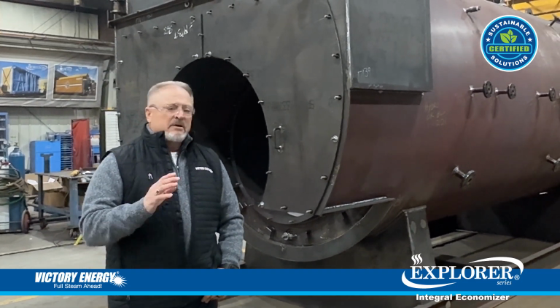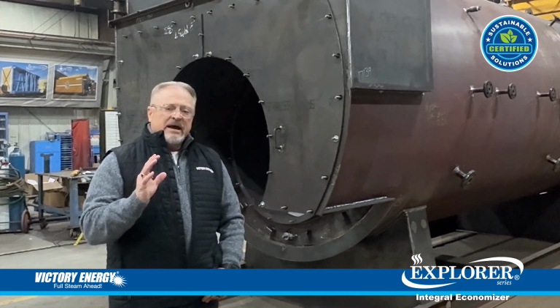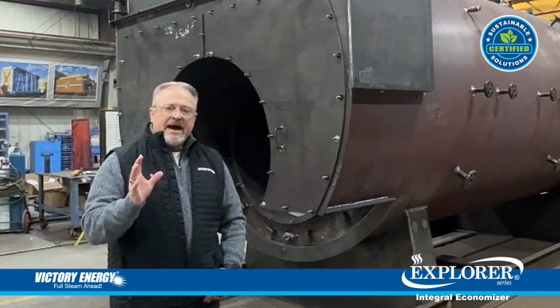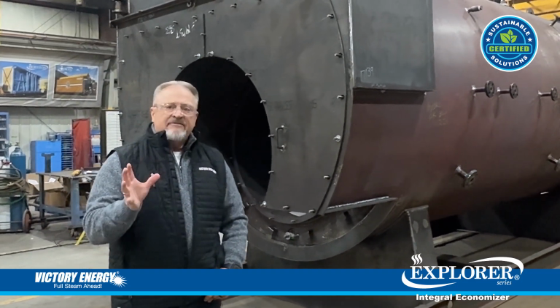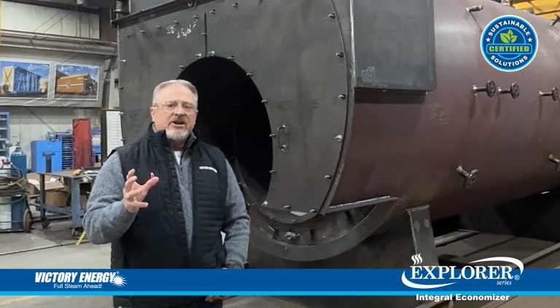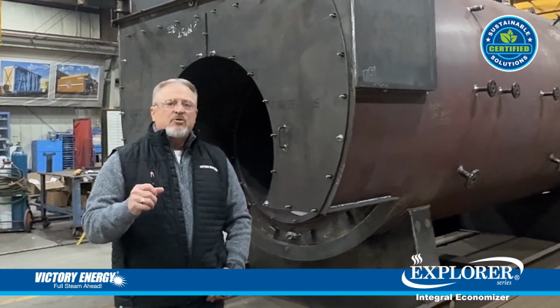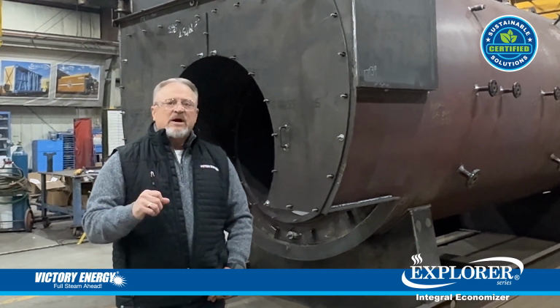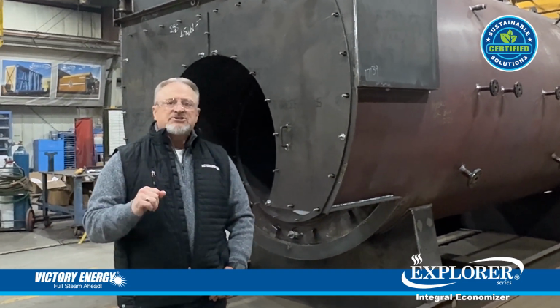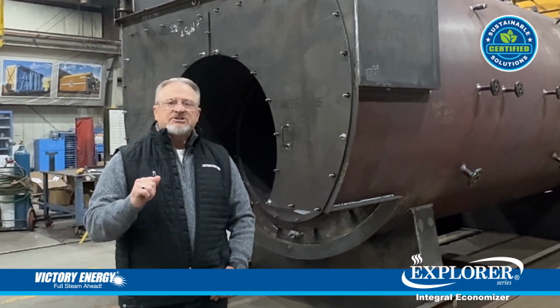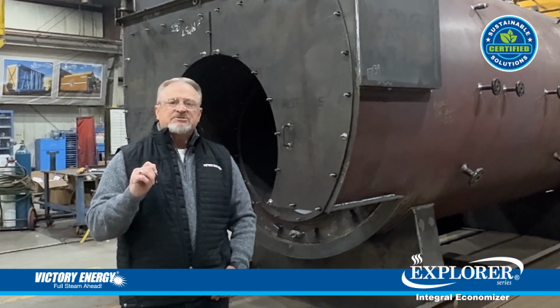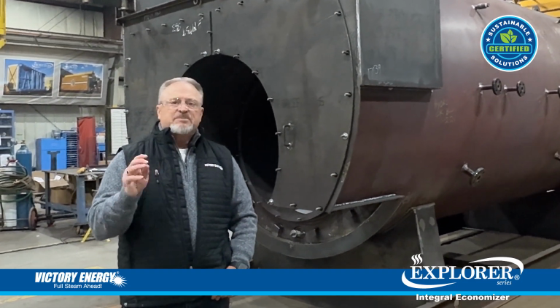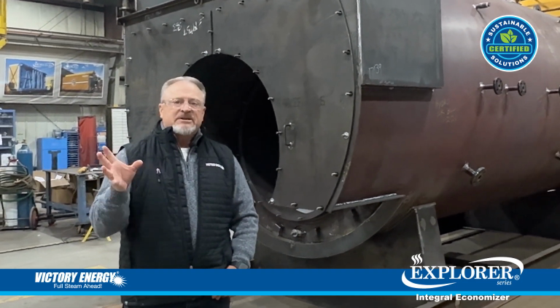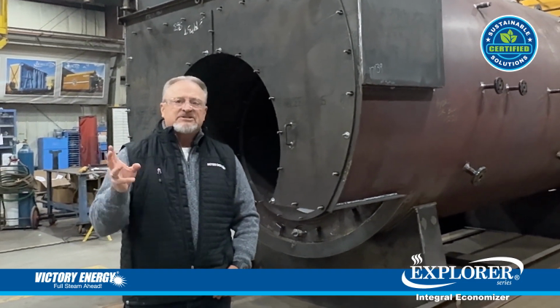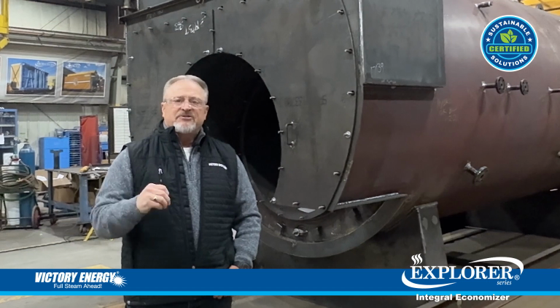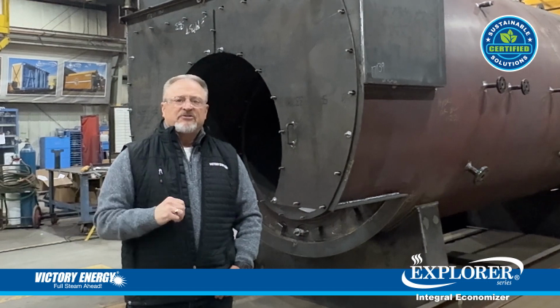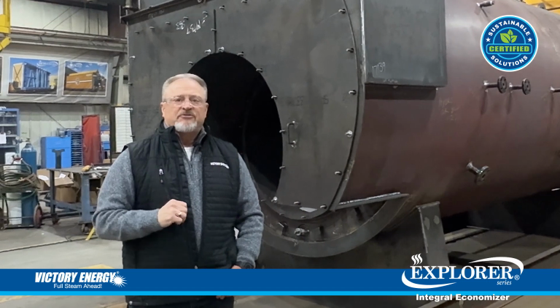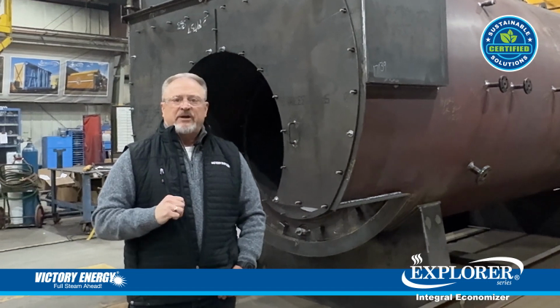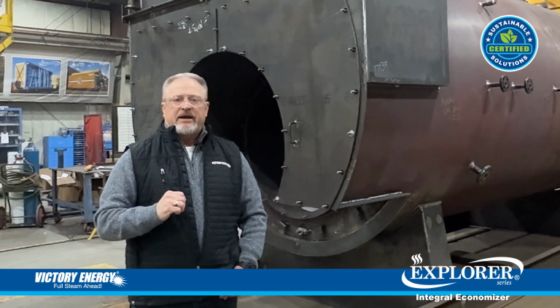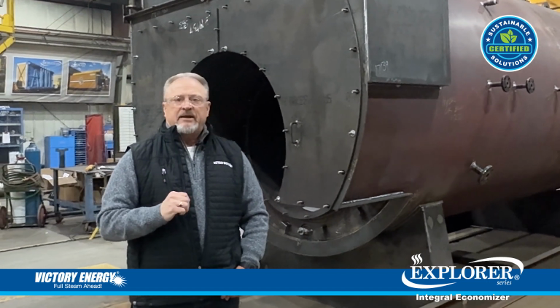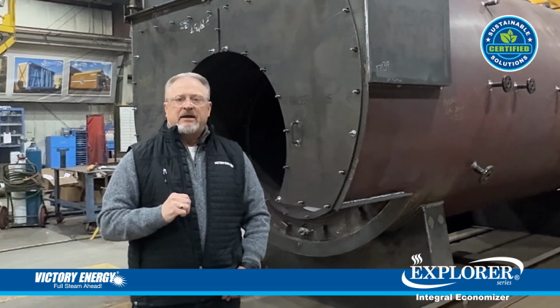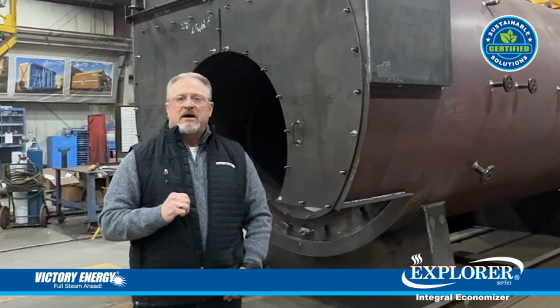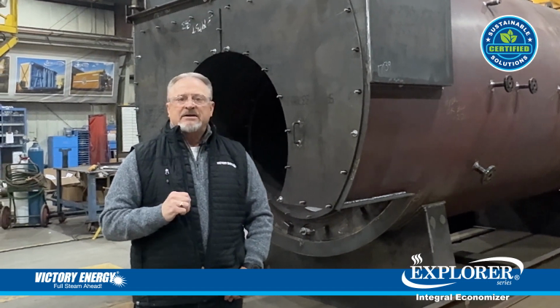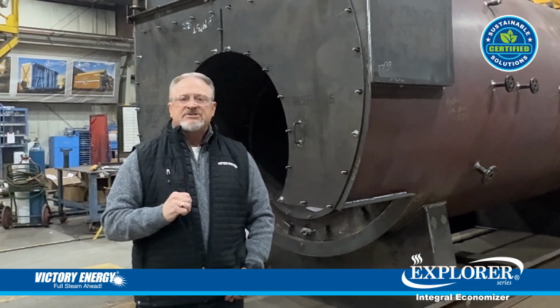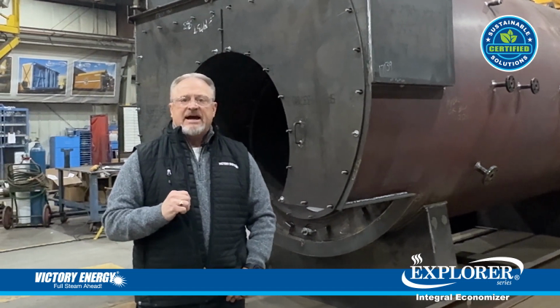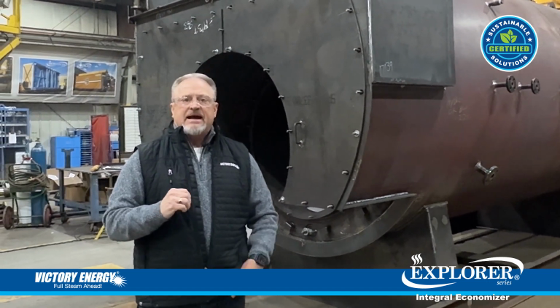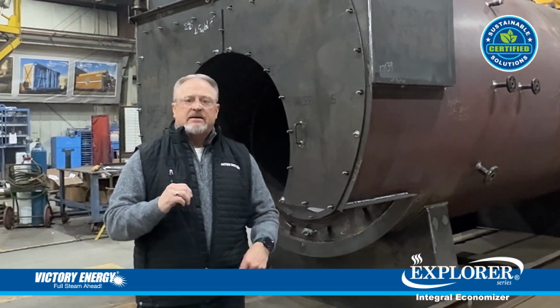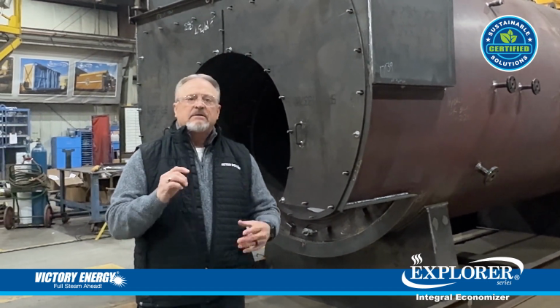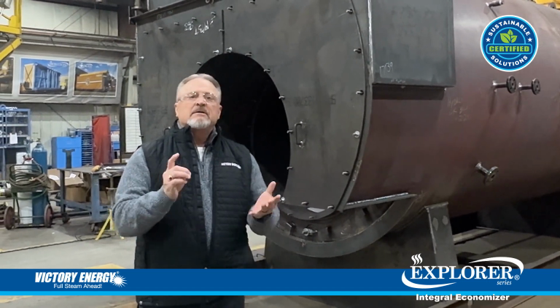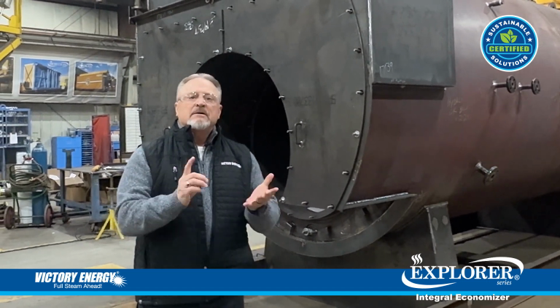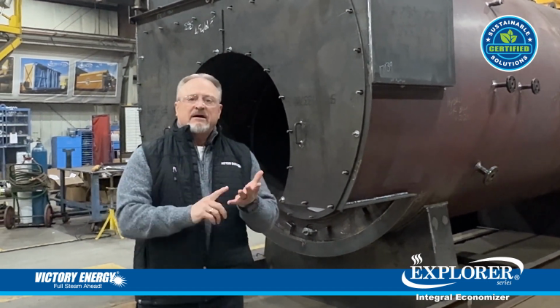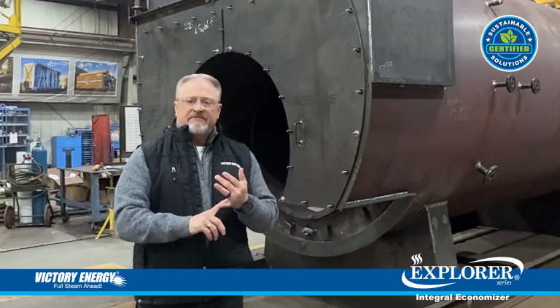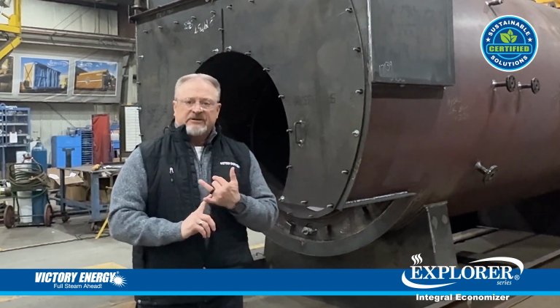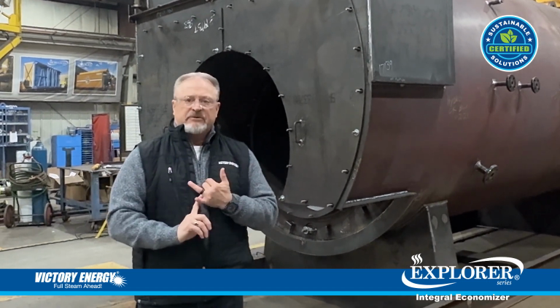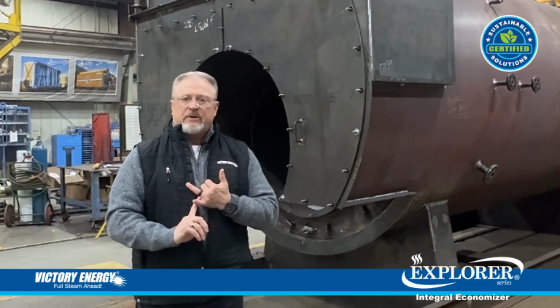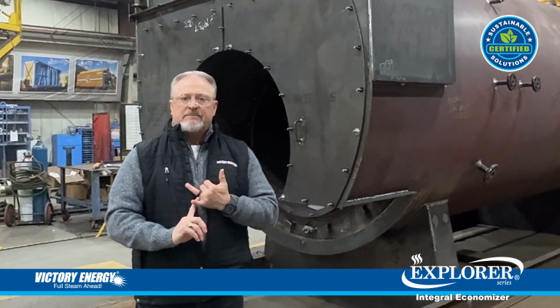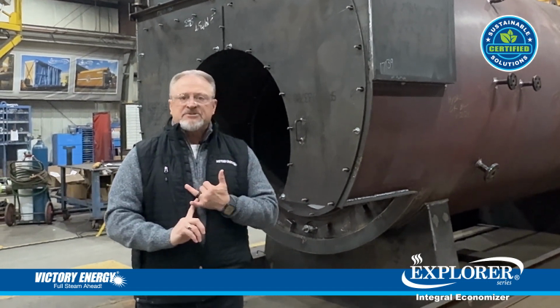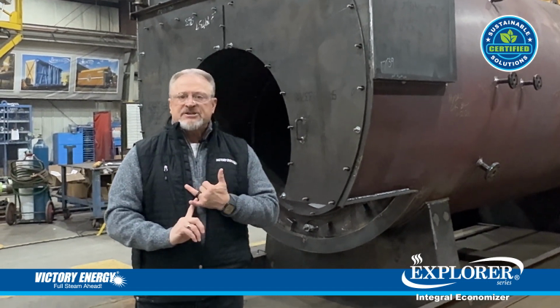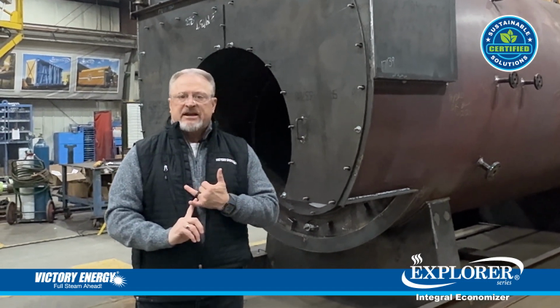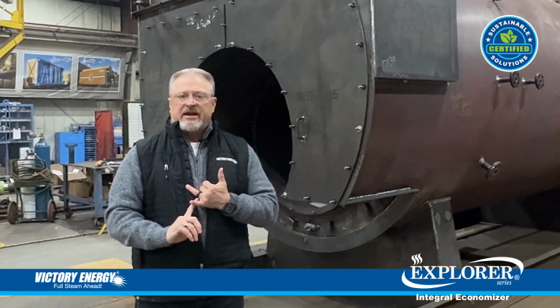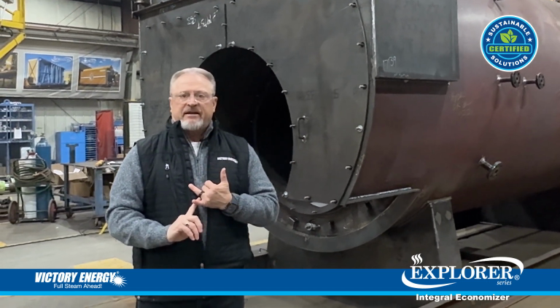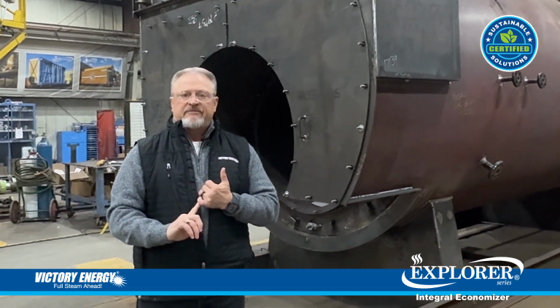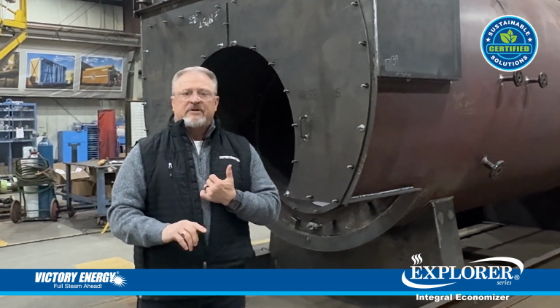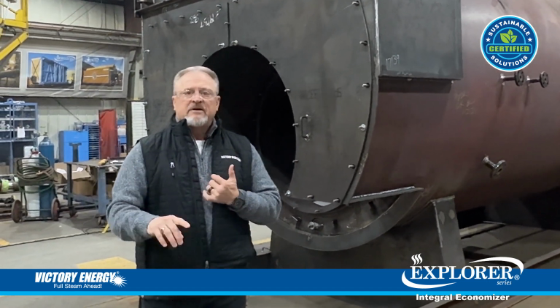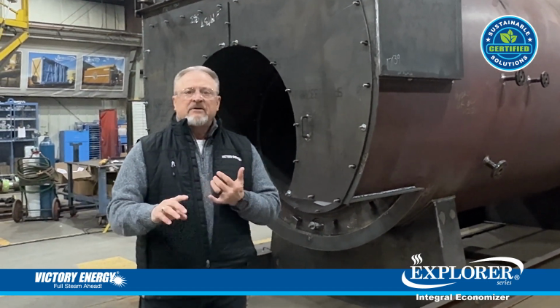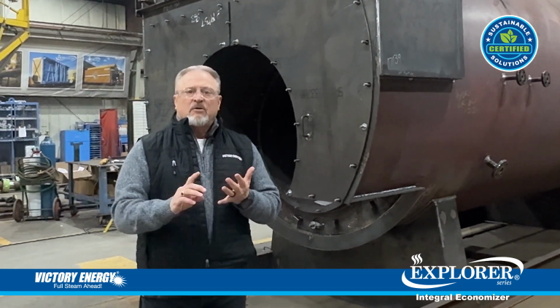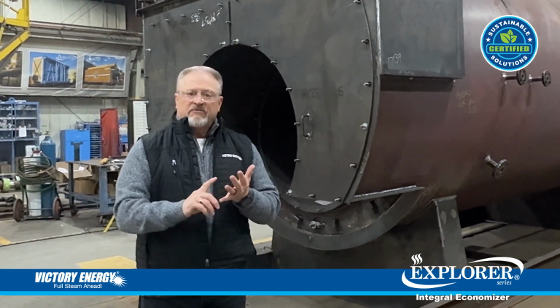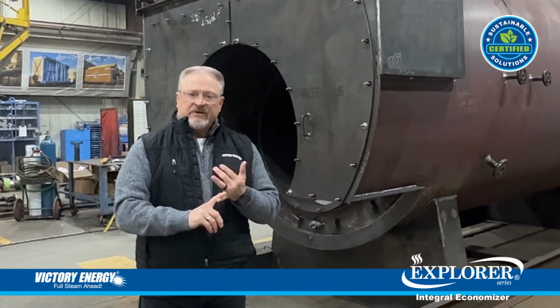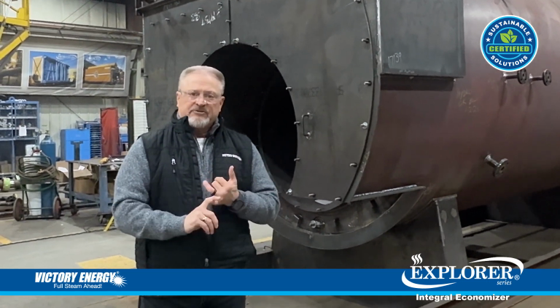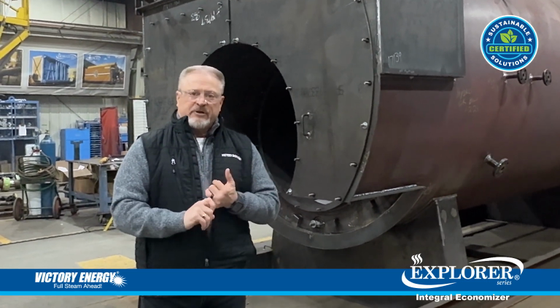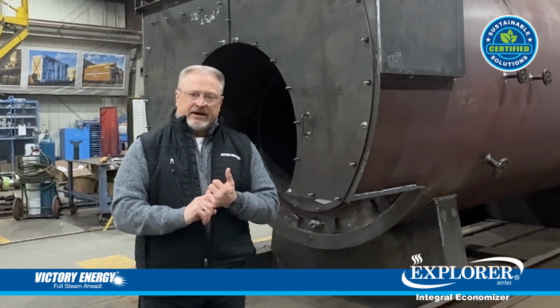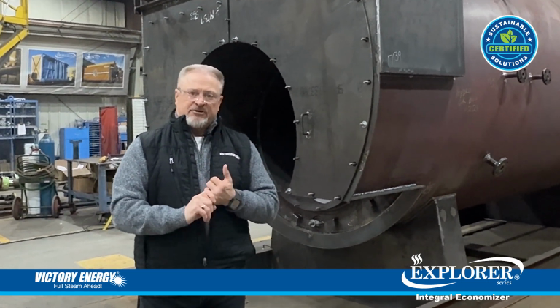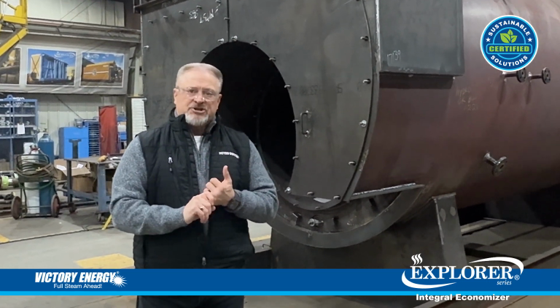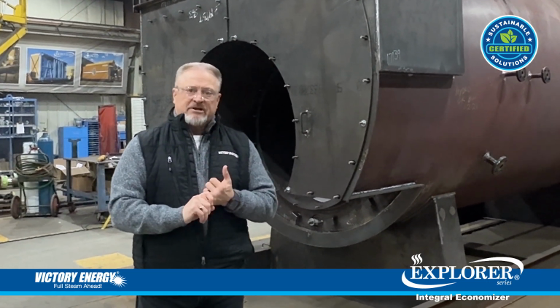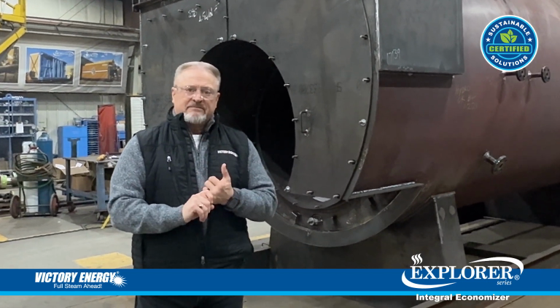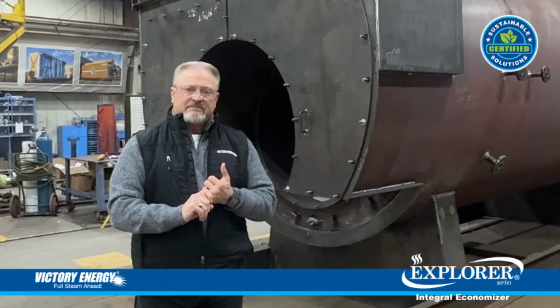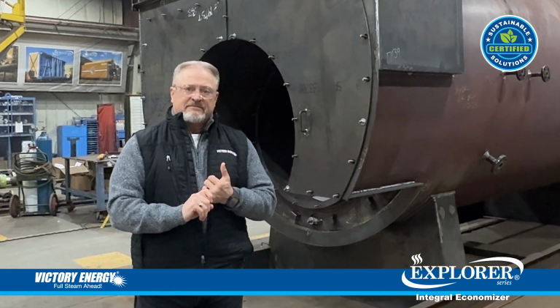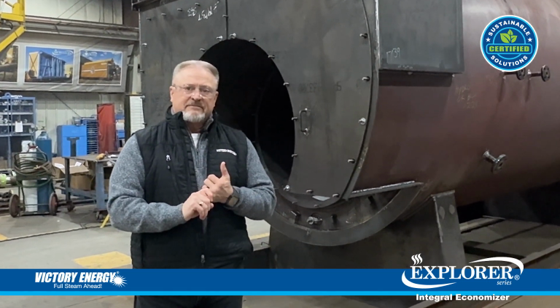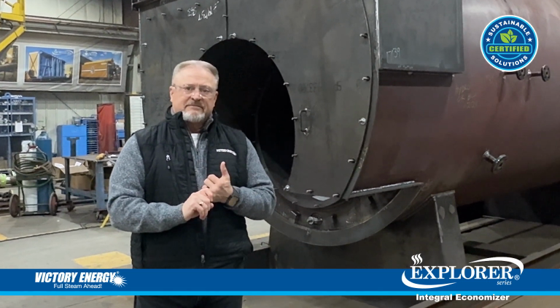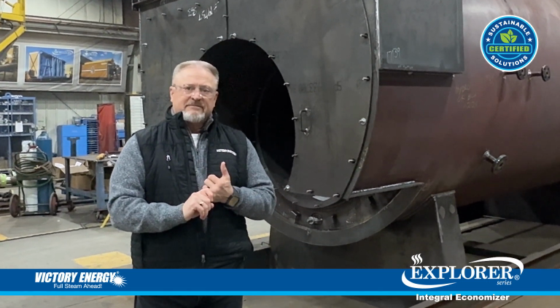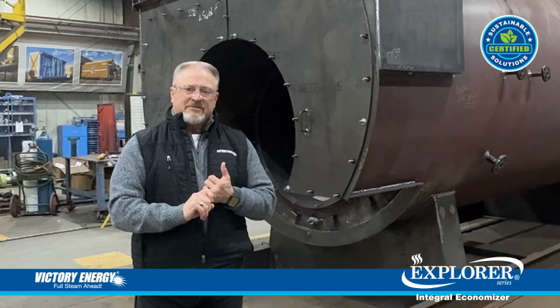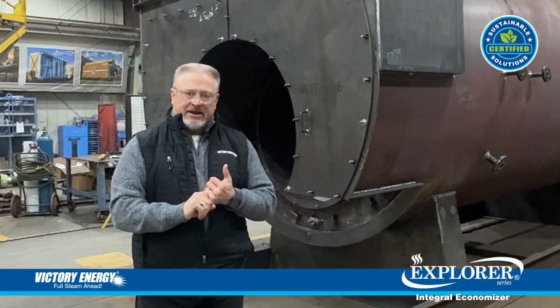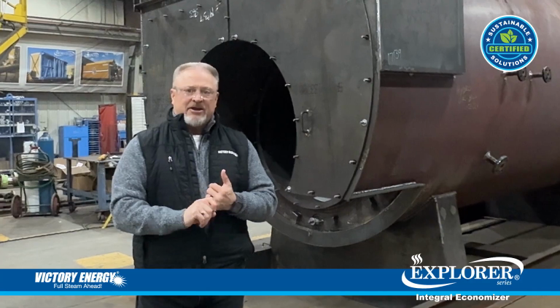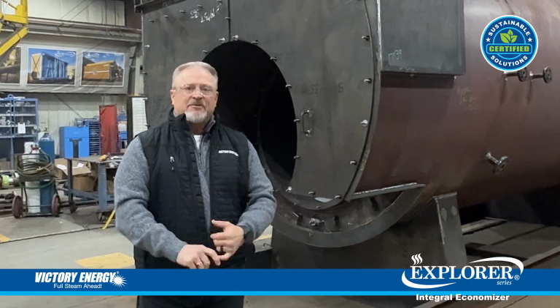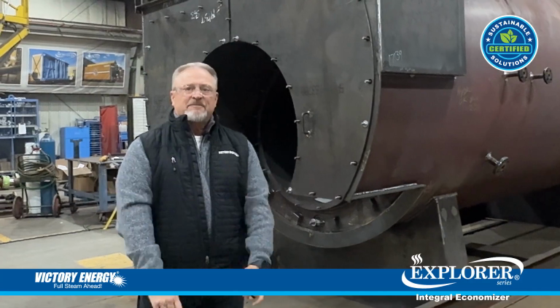If you have any questions, please feel free to contact a Victory representative or Victory Energy. Thank you.